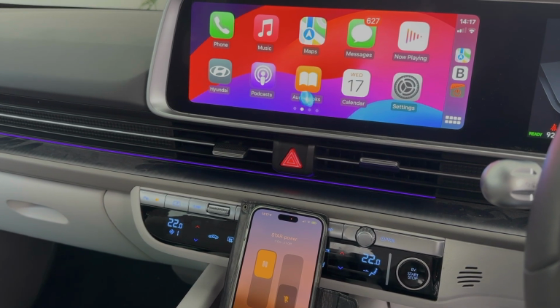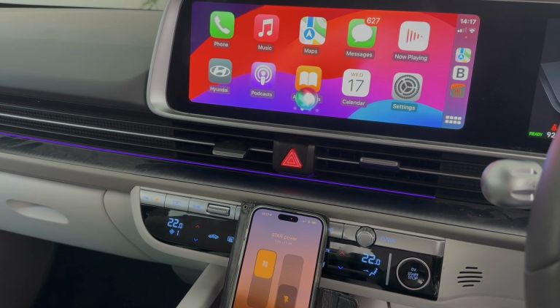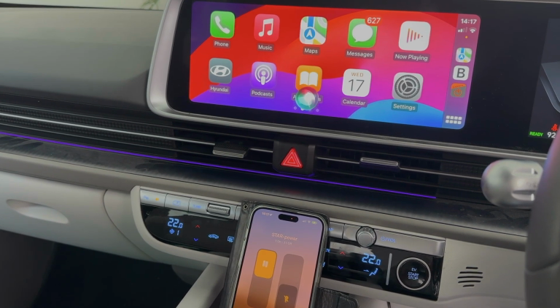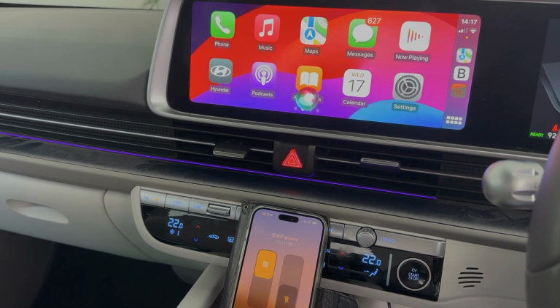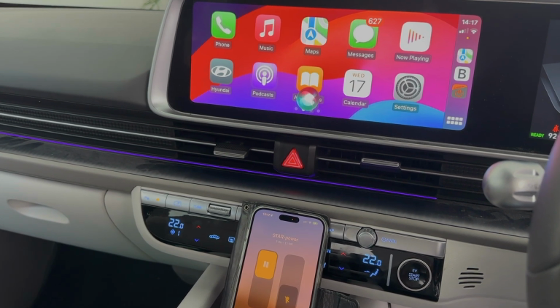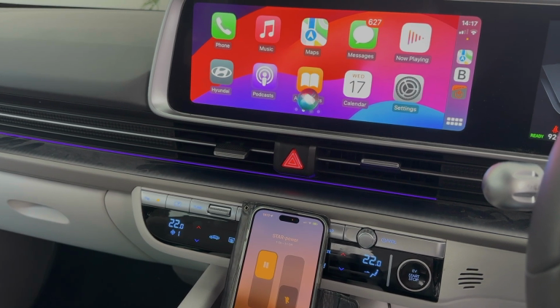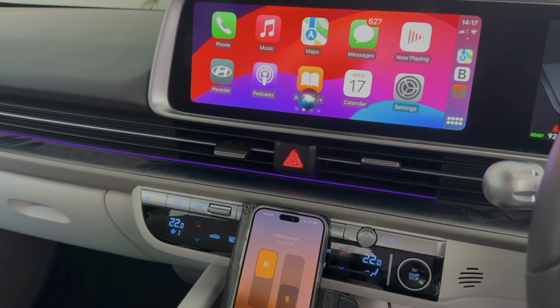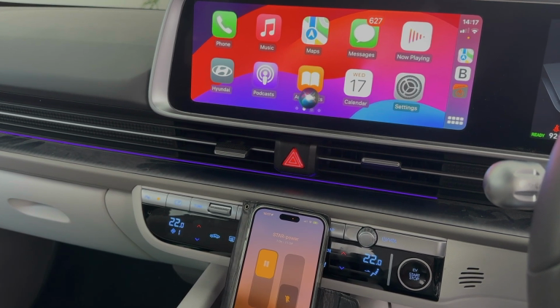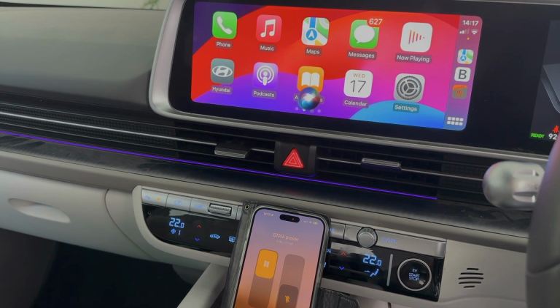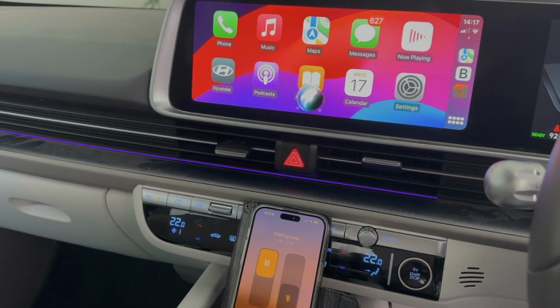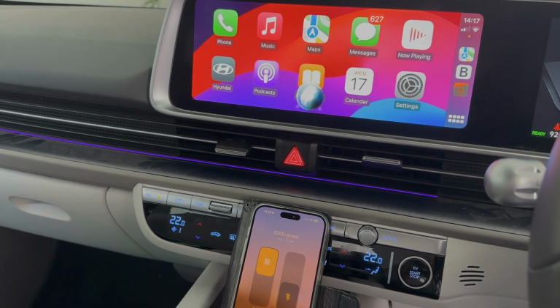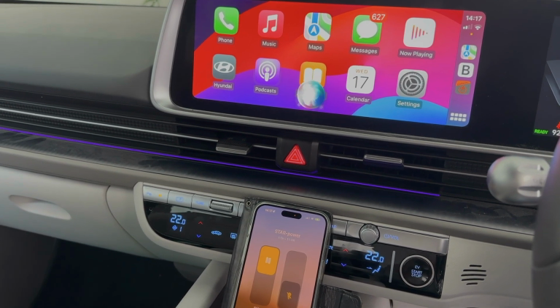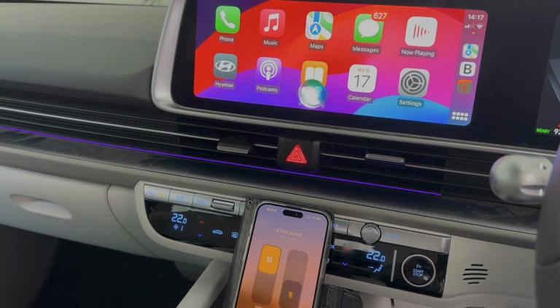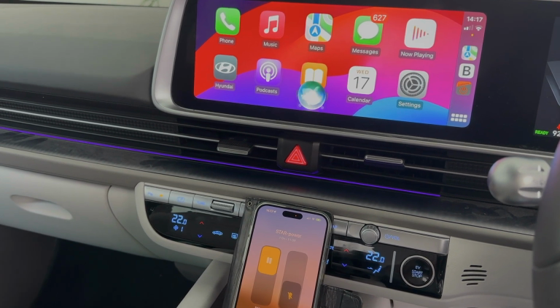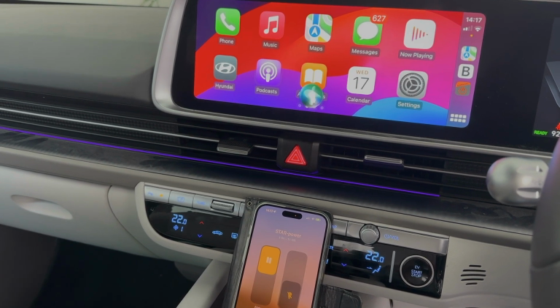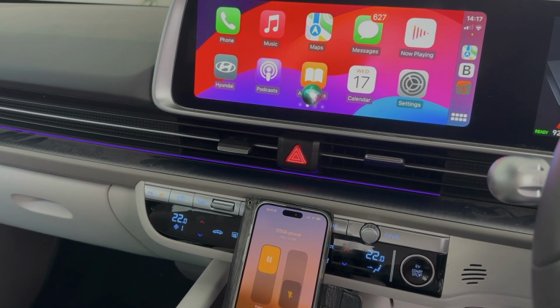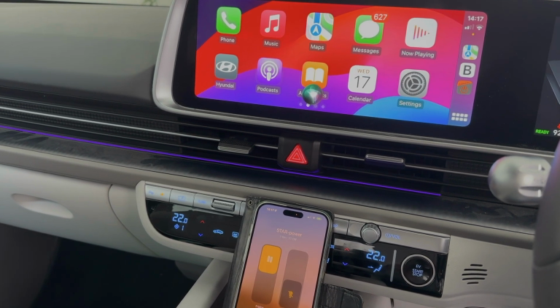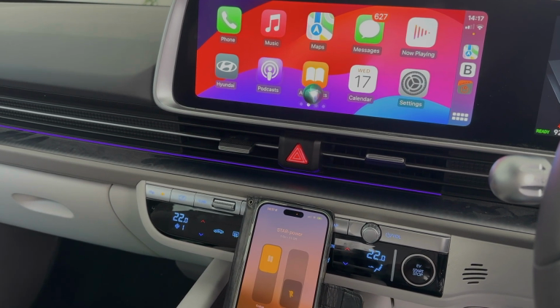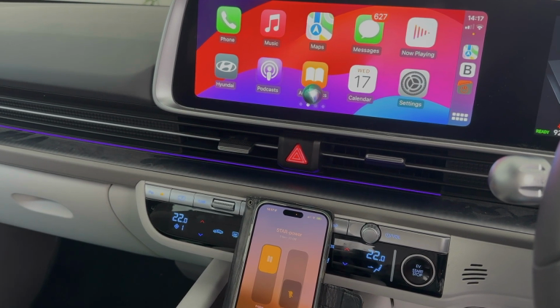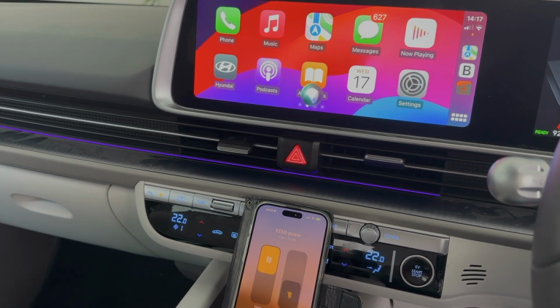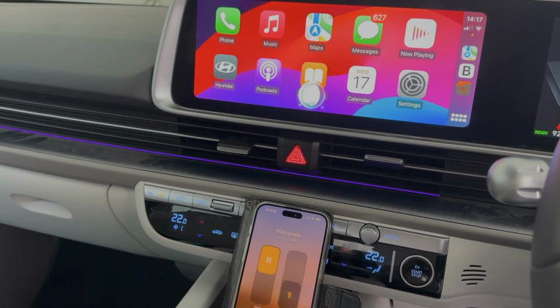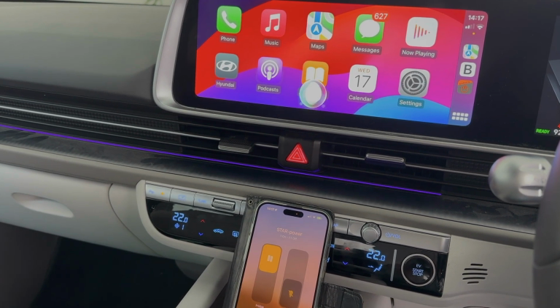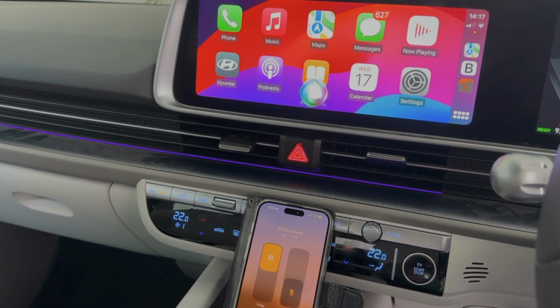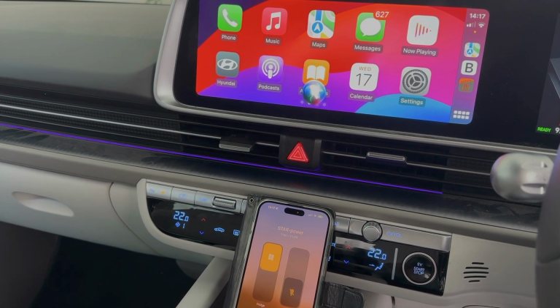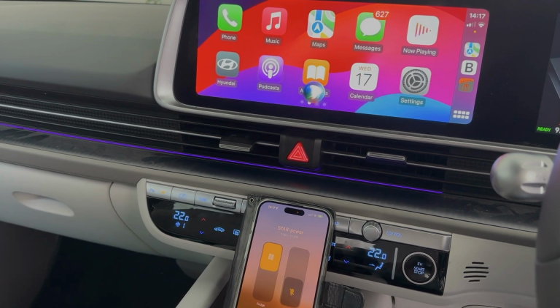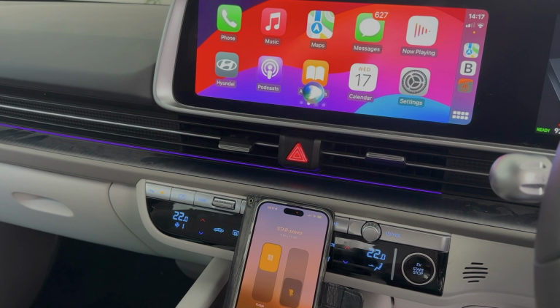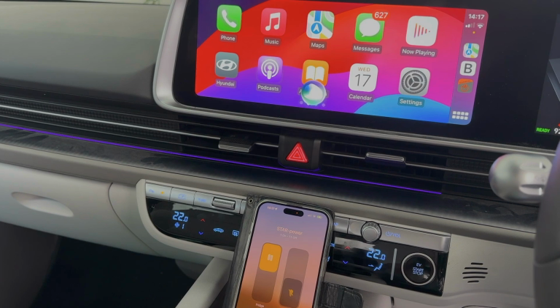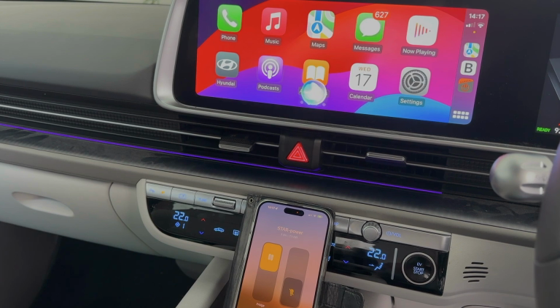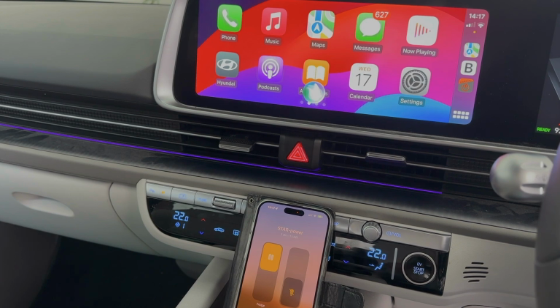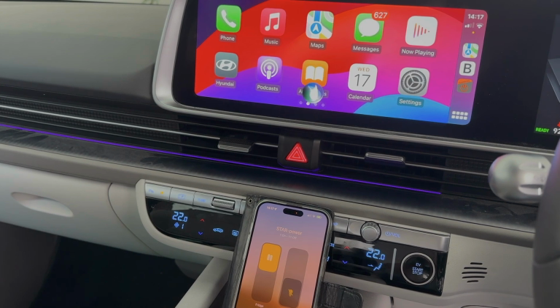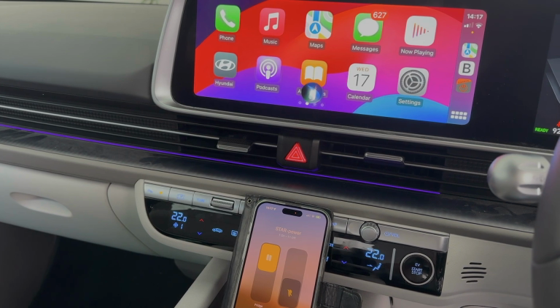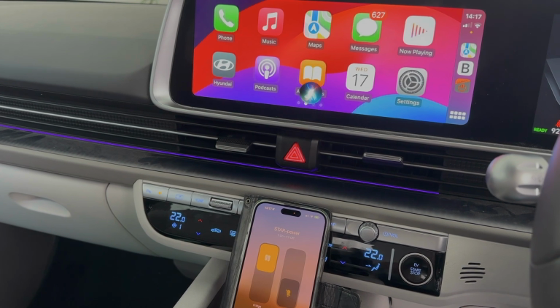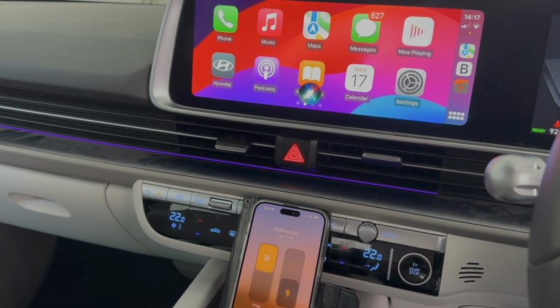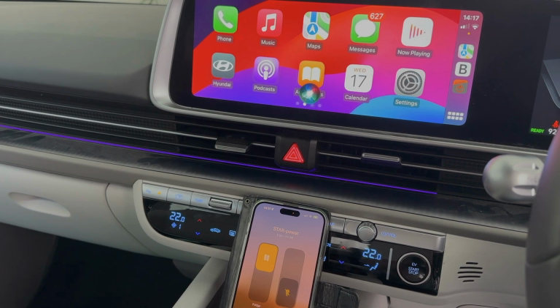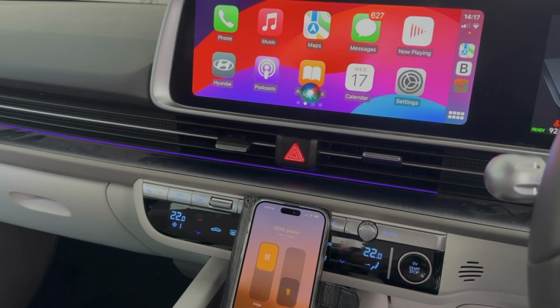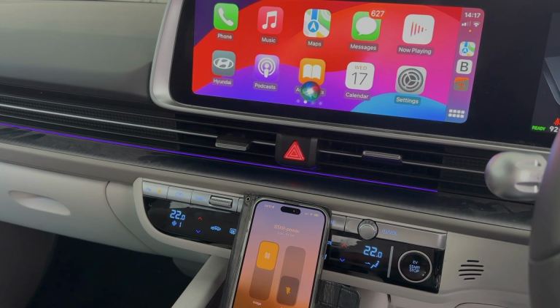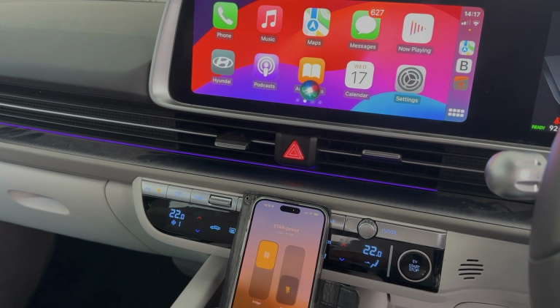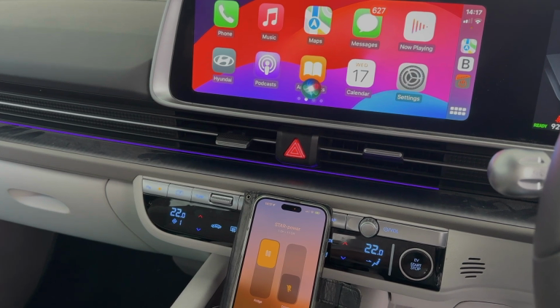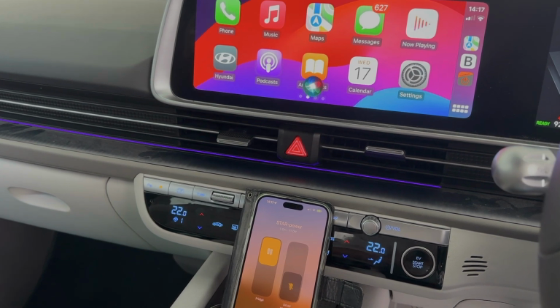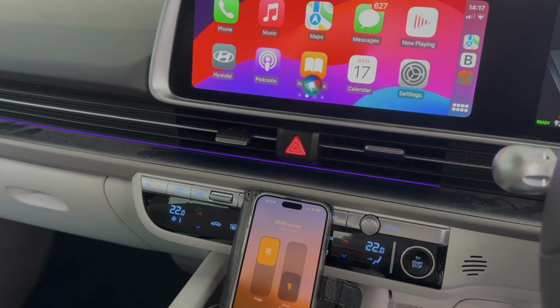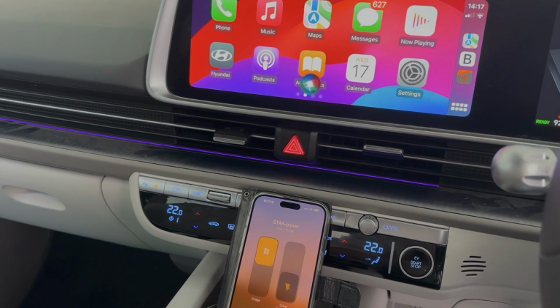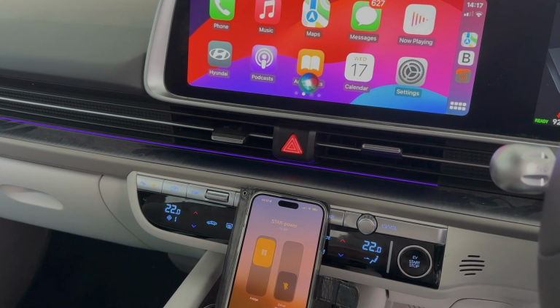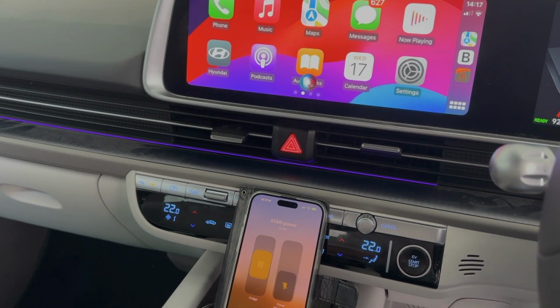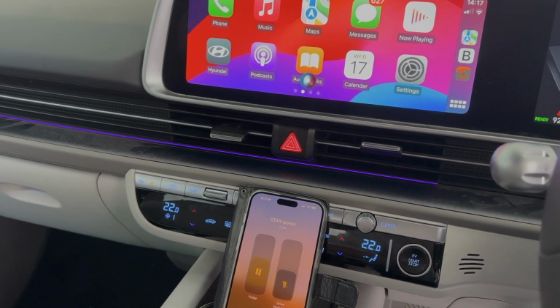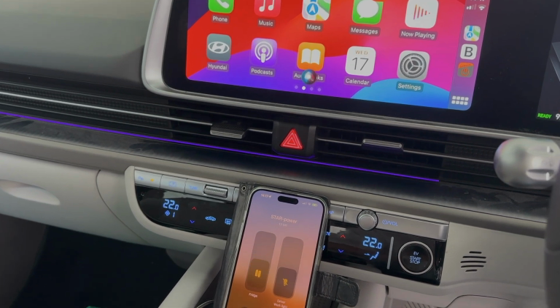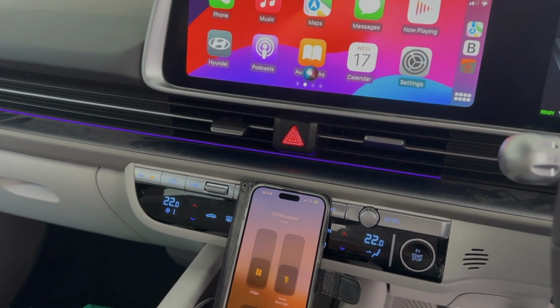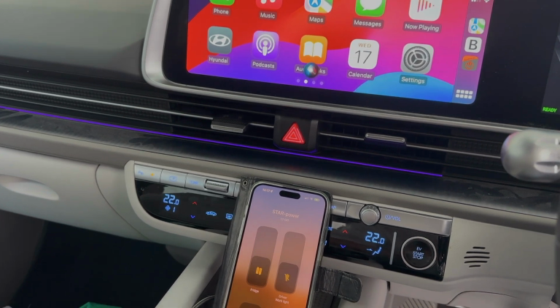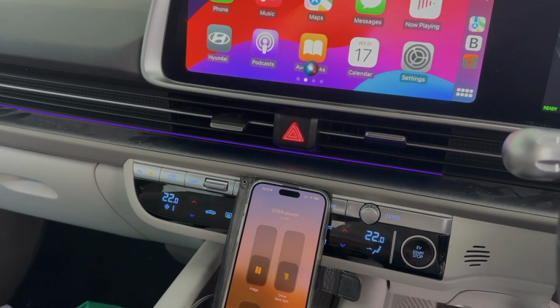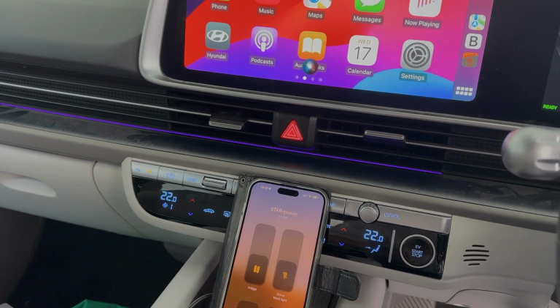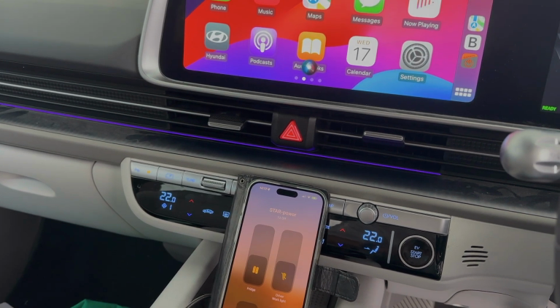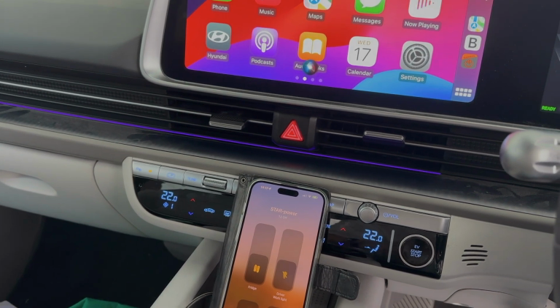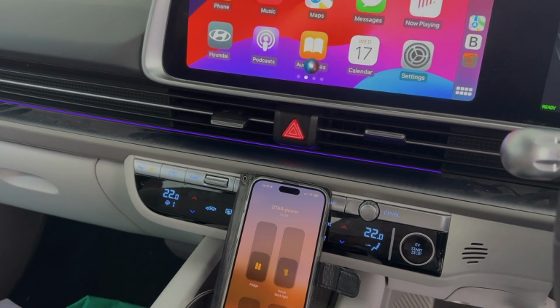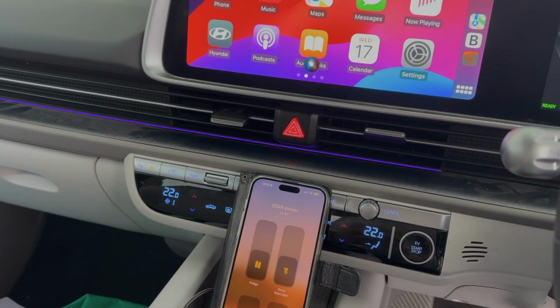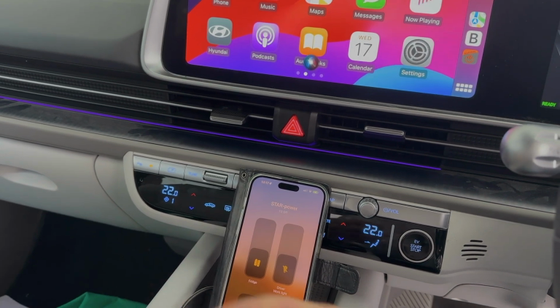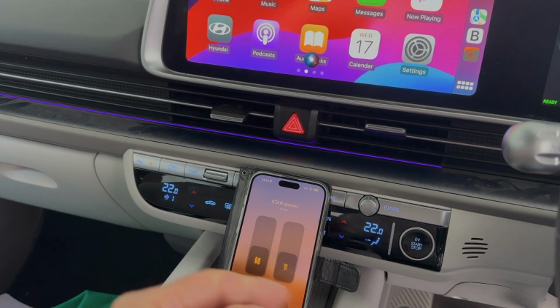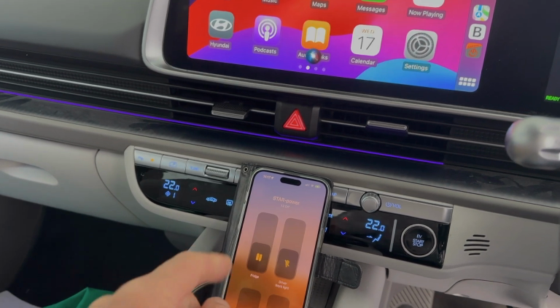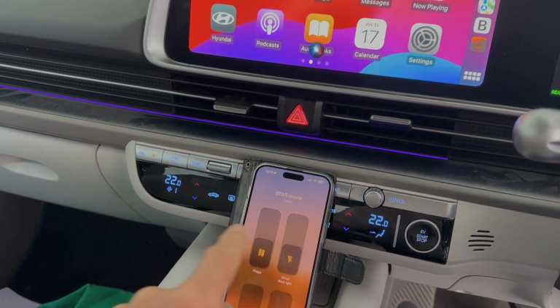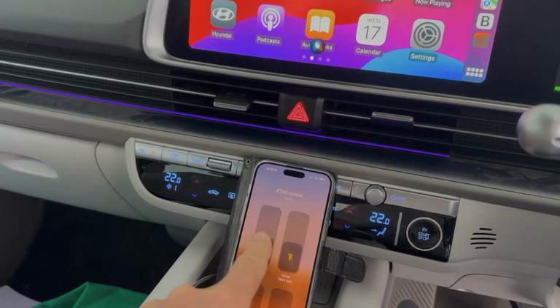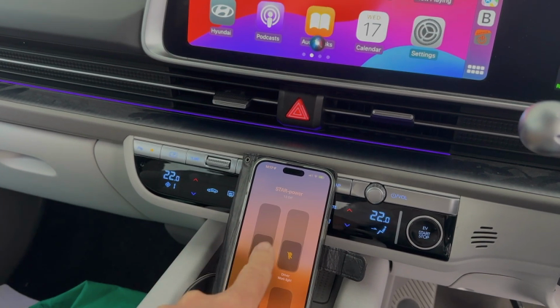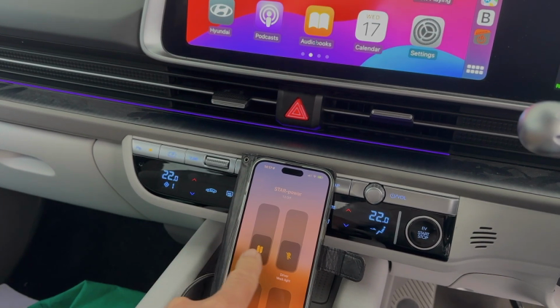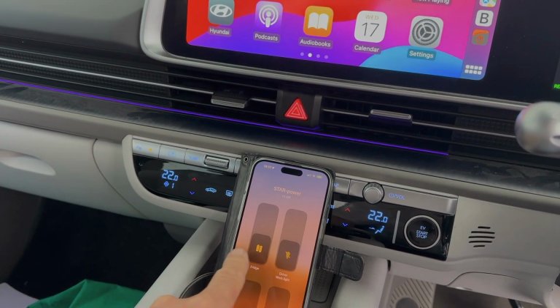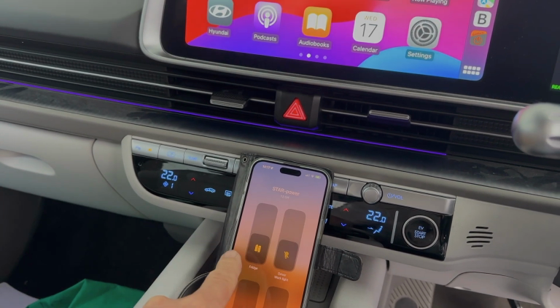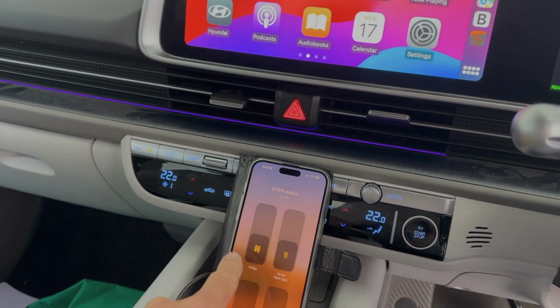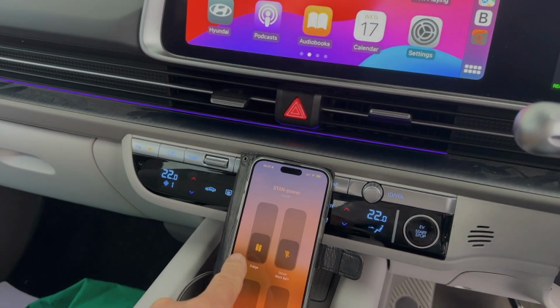Hey Siri, turn fridge off. And it's turned it off.